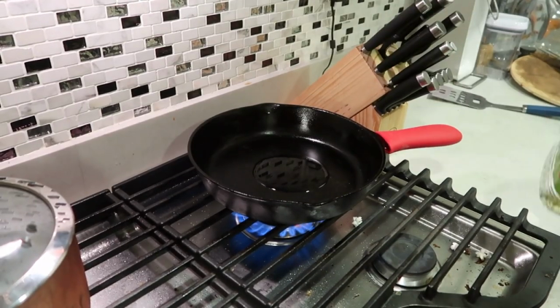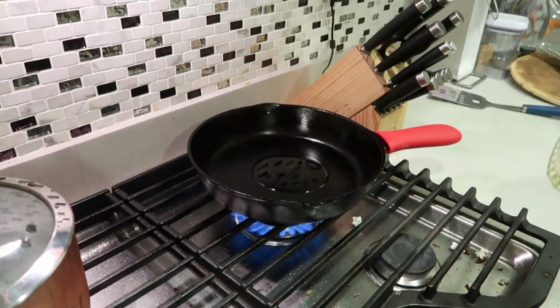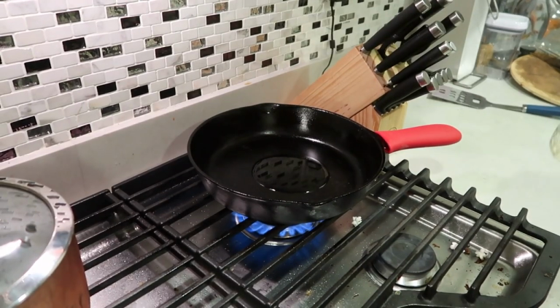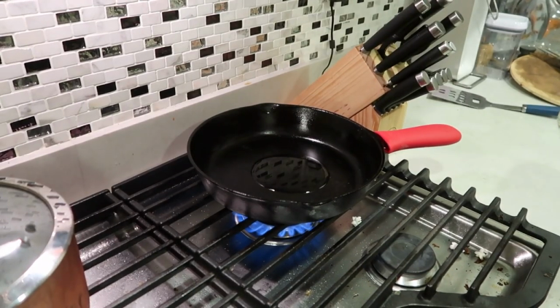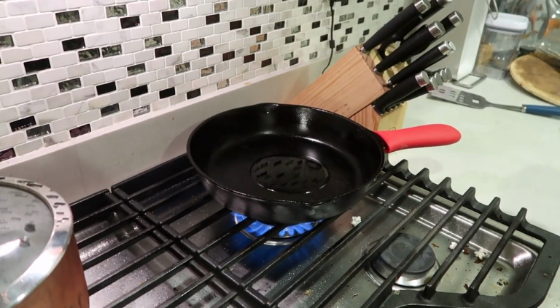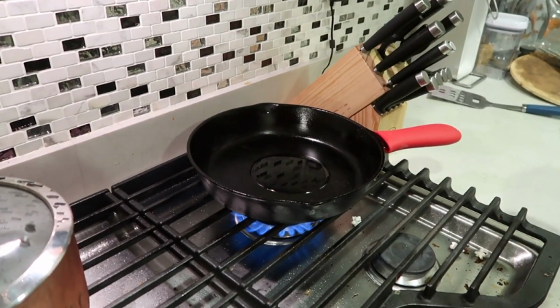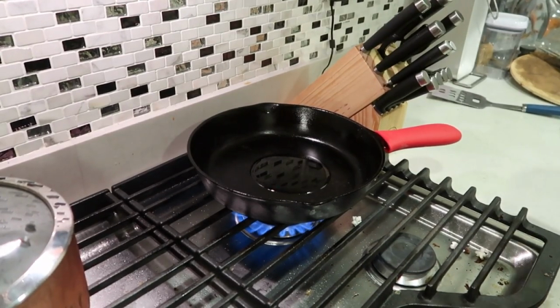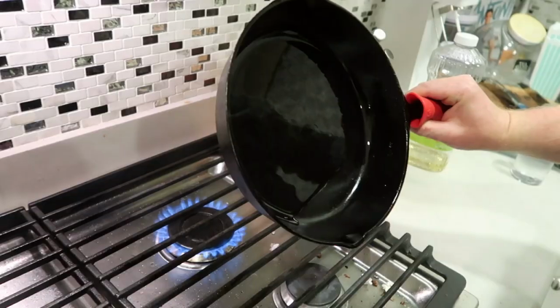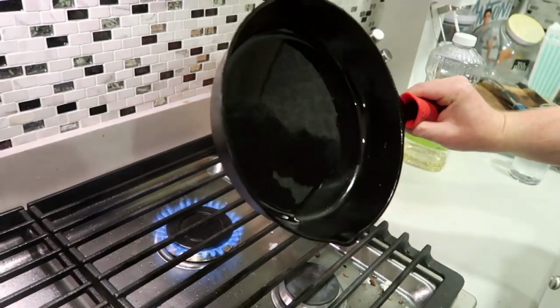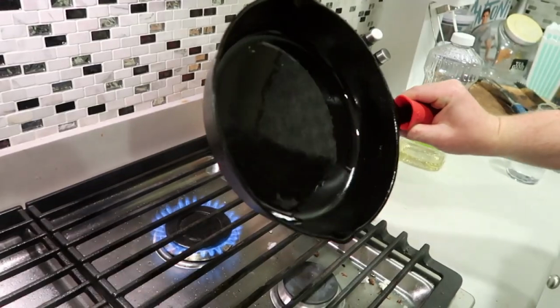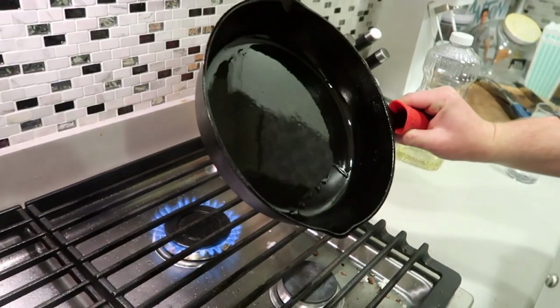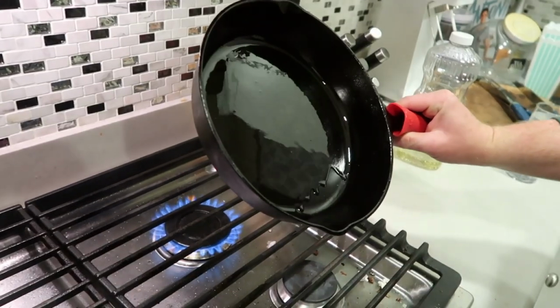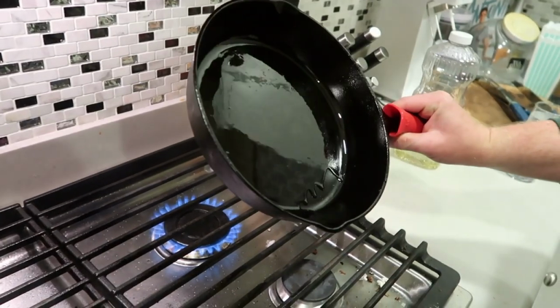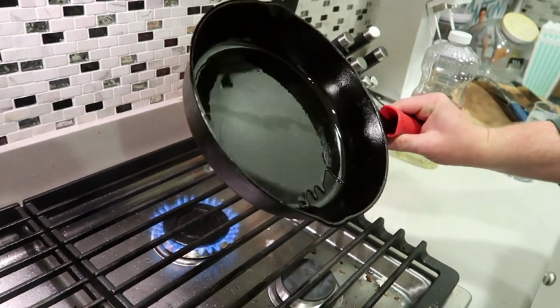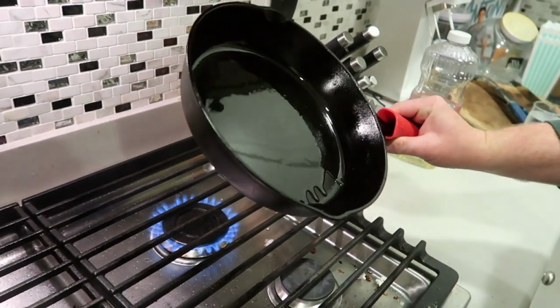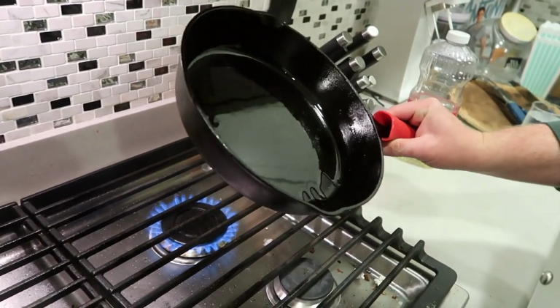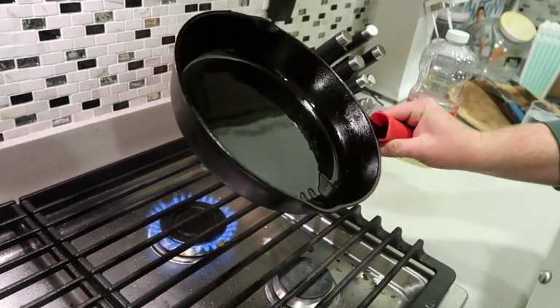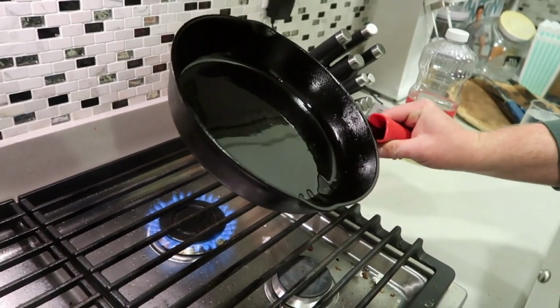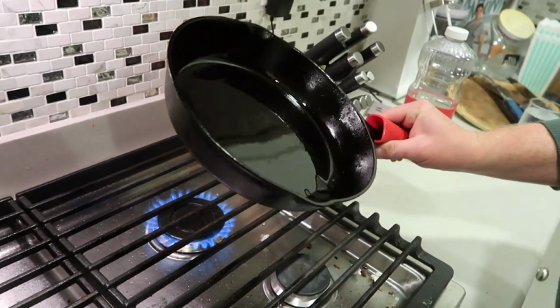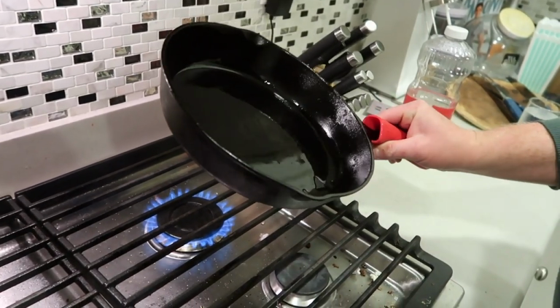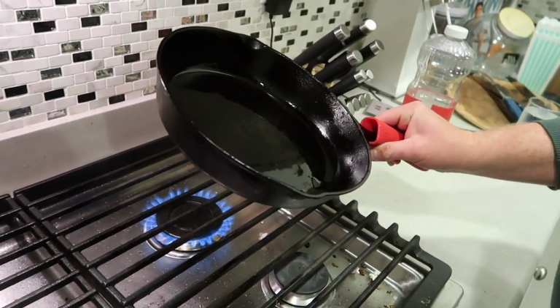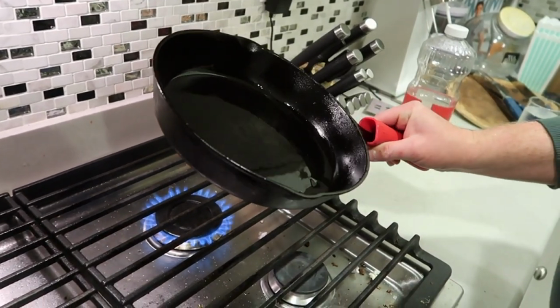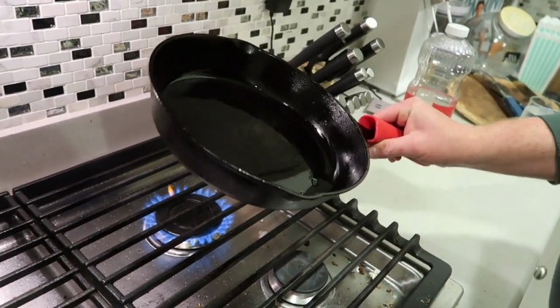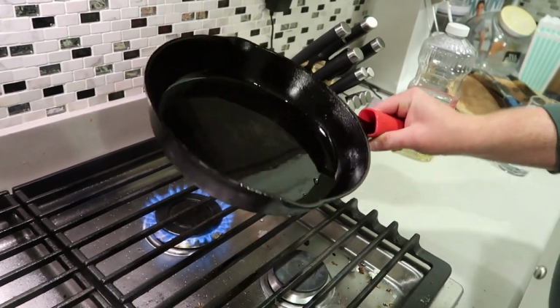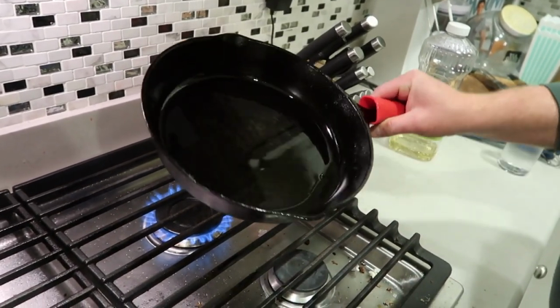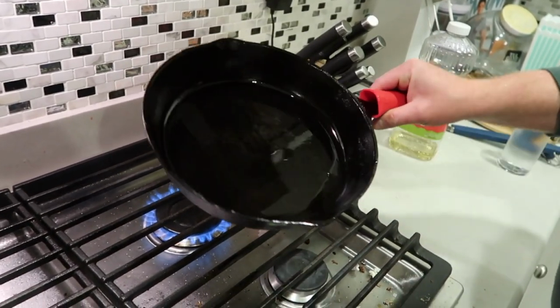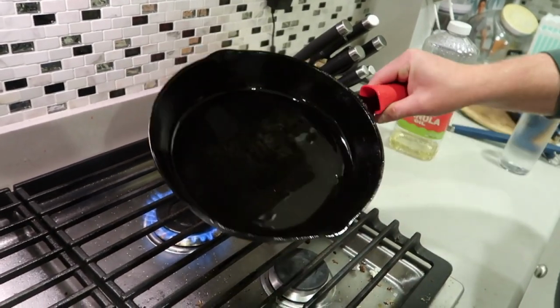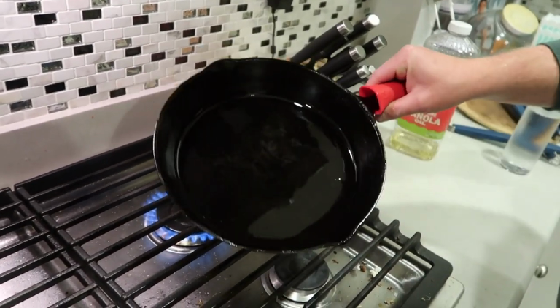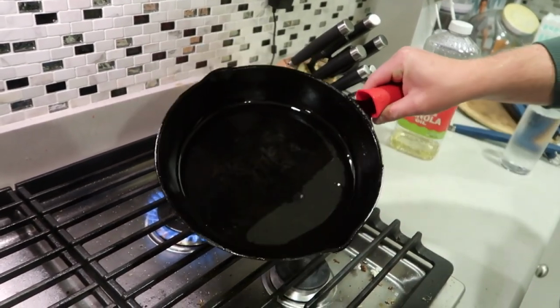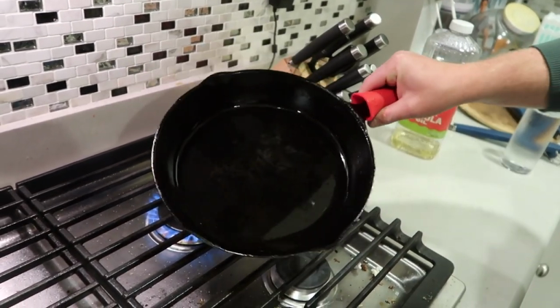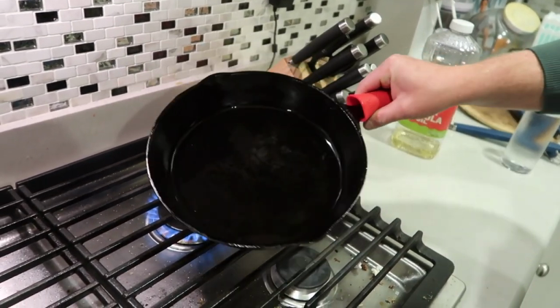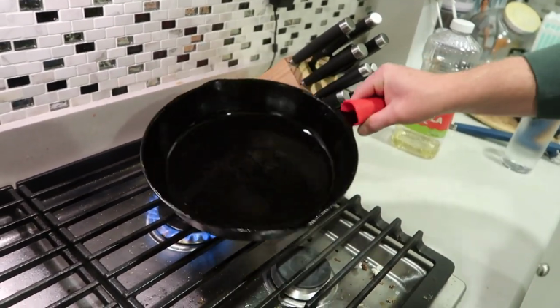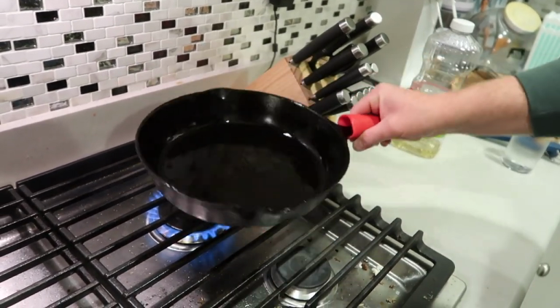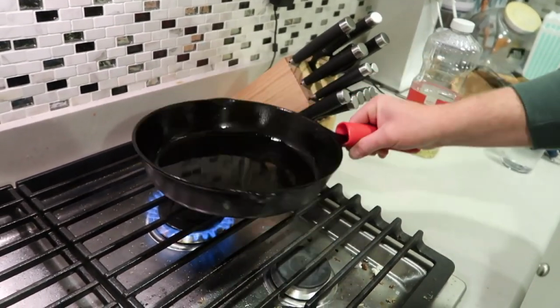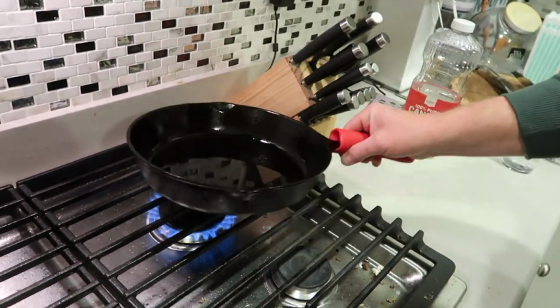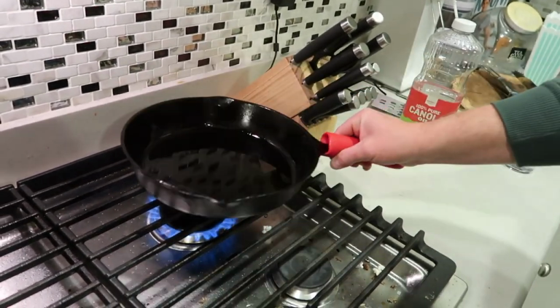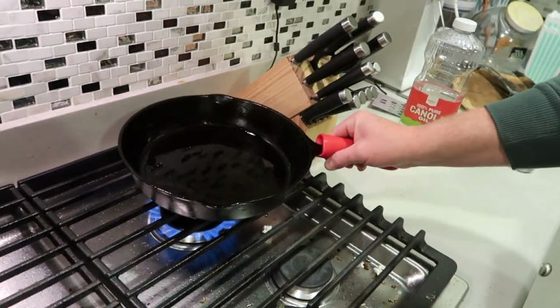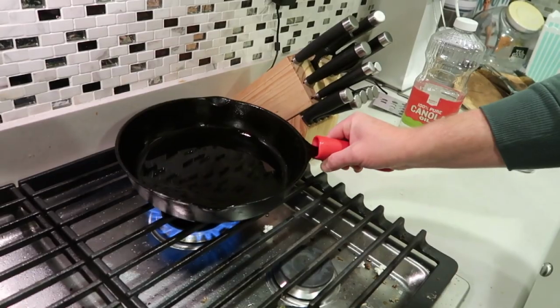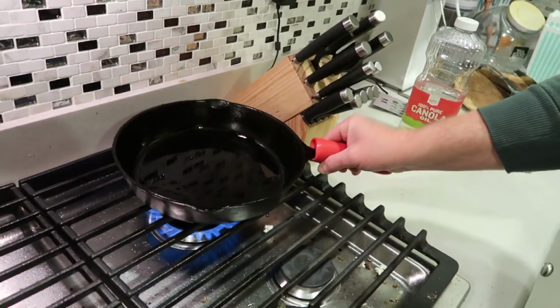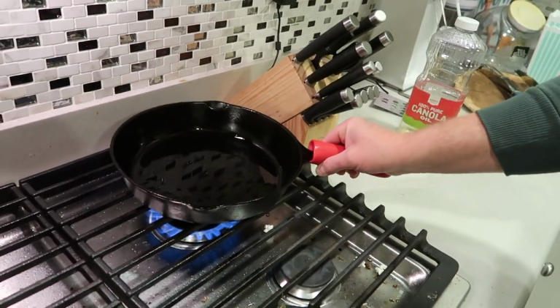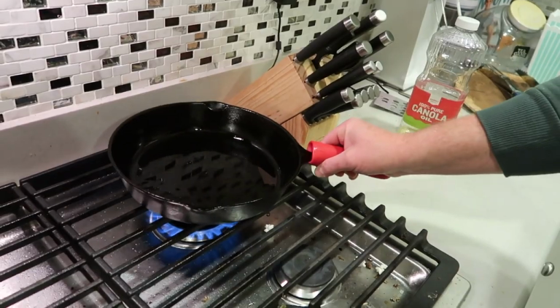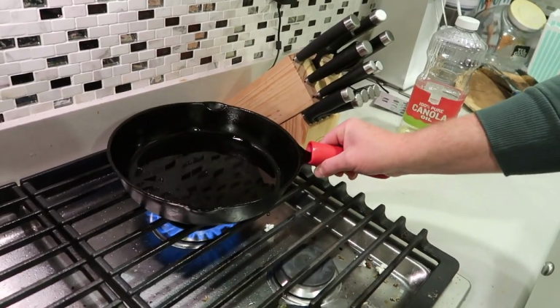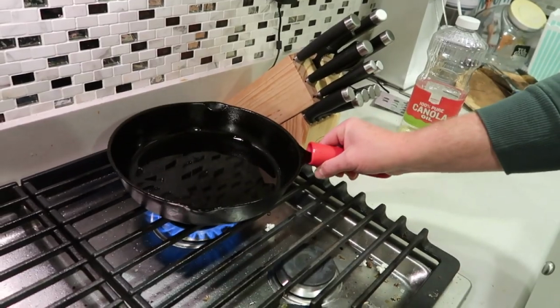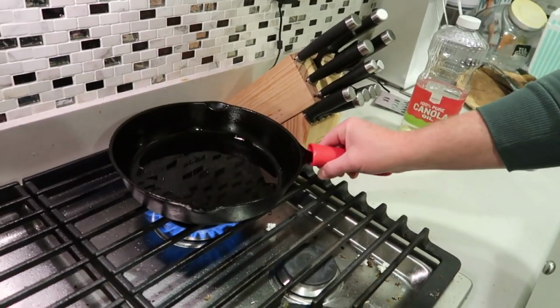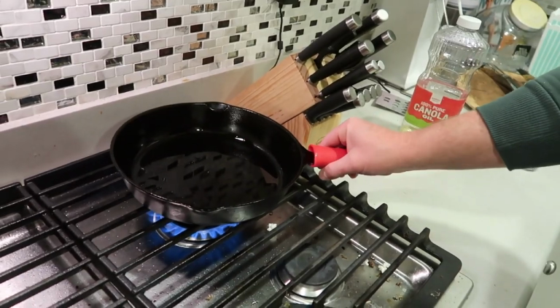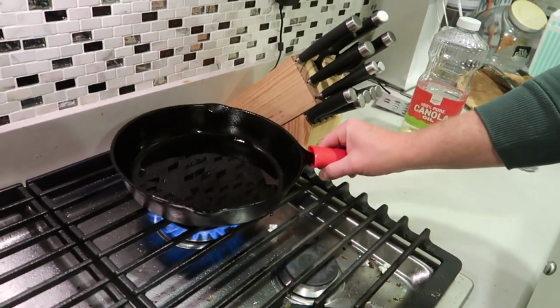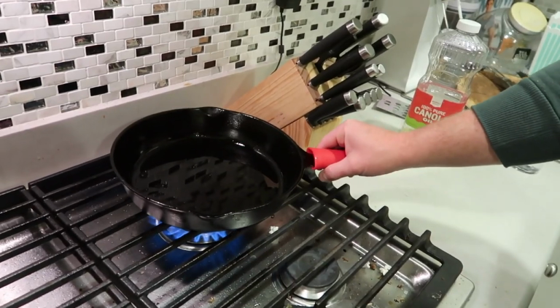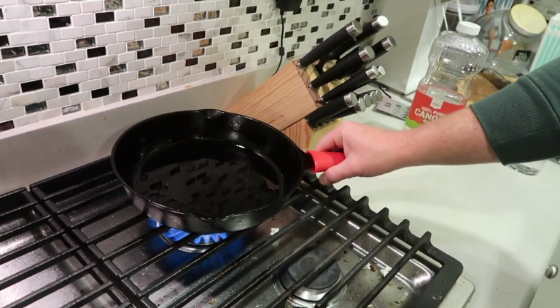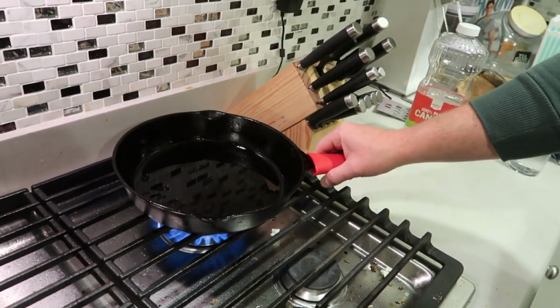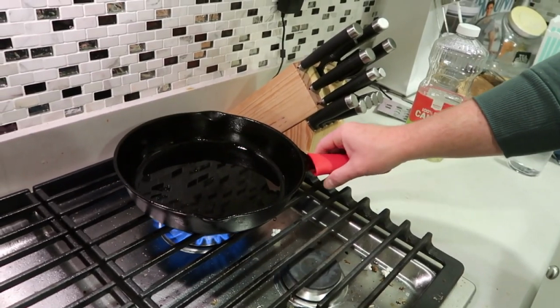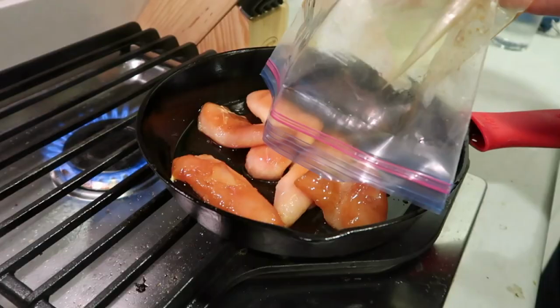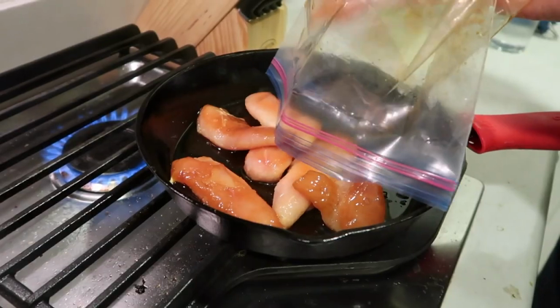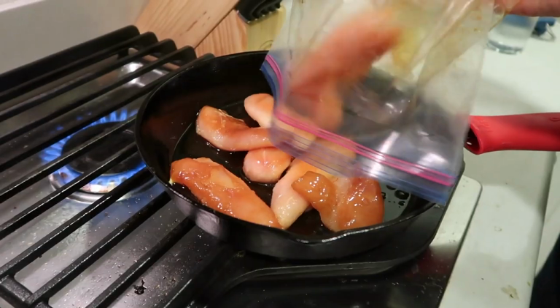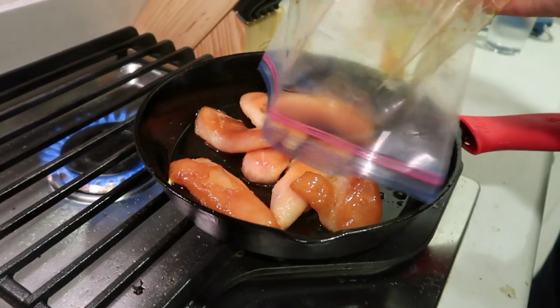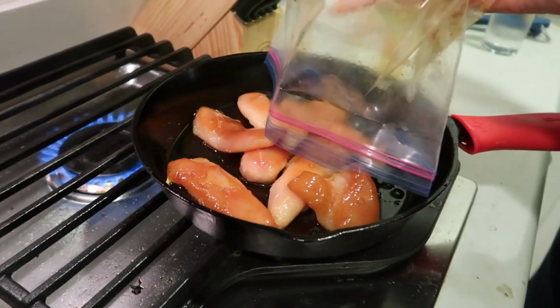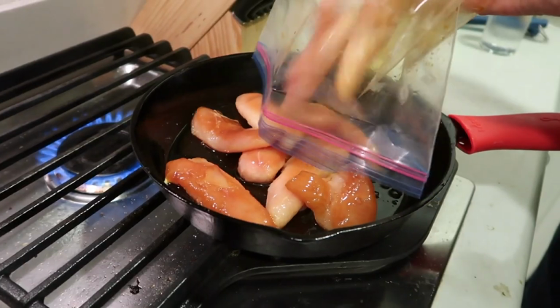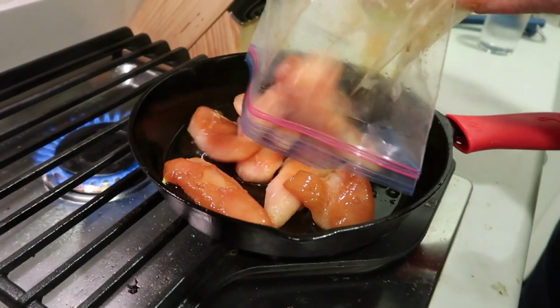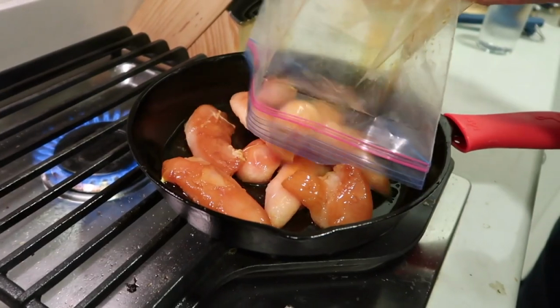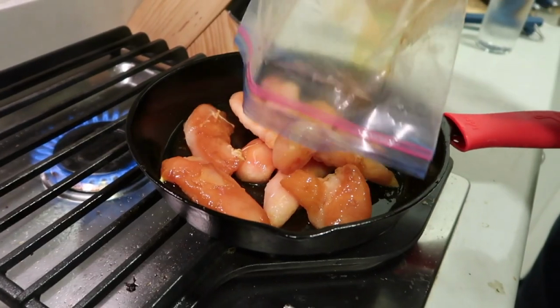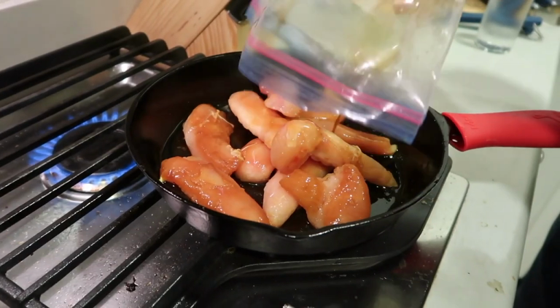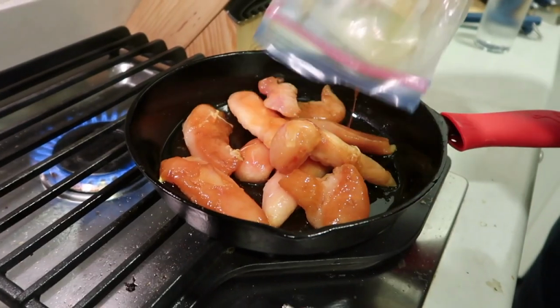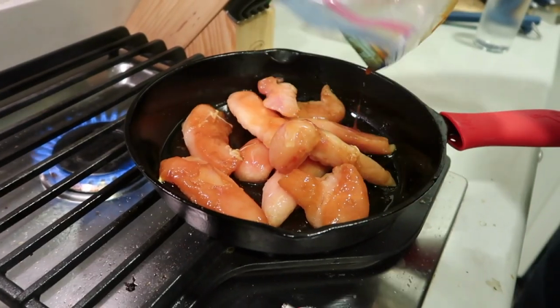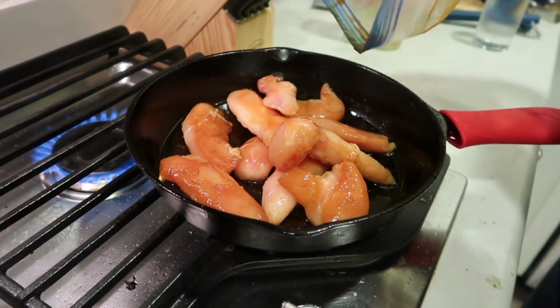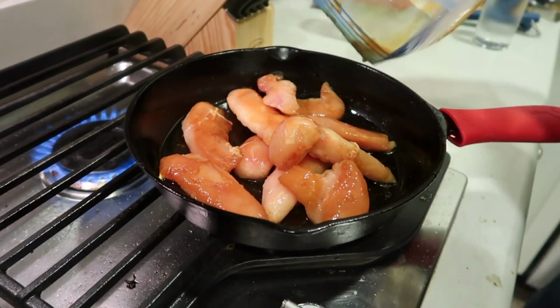You just want to drizzle a little bit of oil onto a cast iron skillet and get it nice and hot before you actually start cooking your chicken.